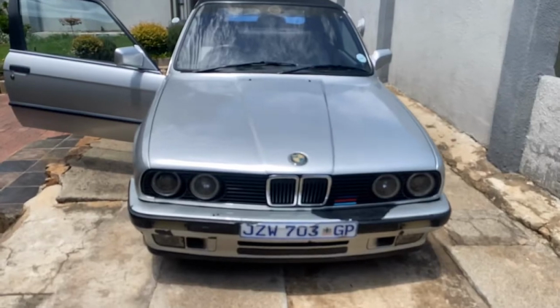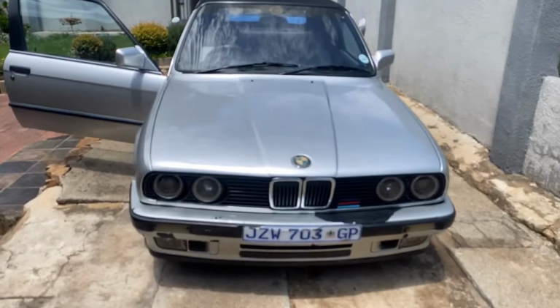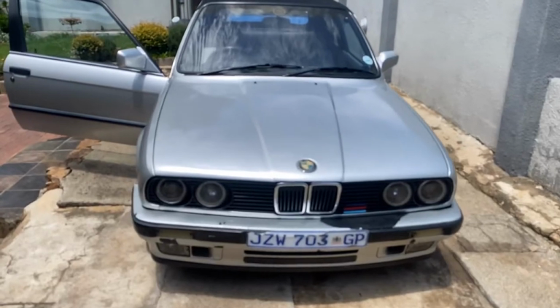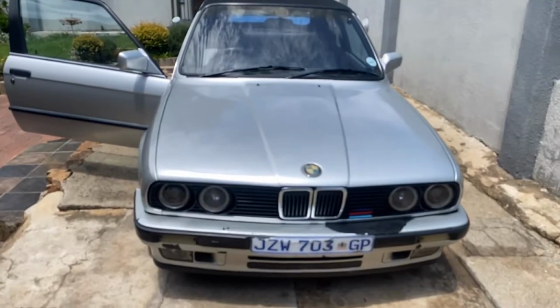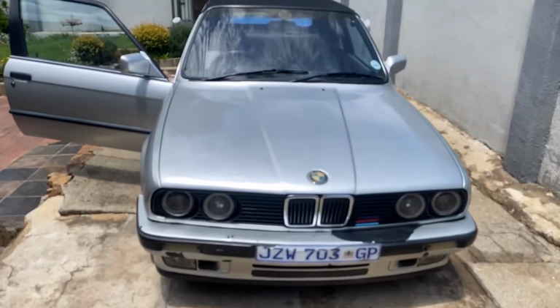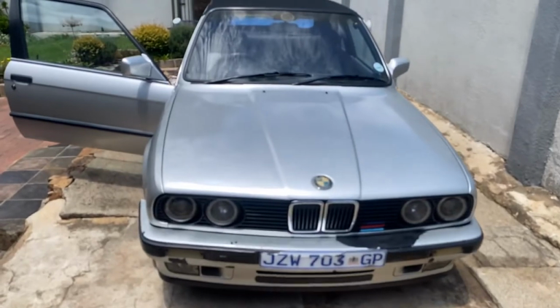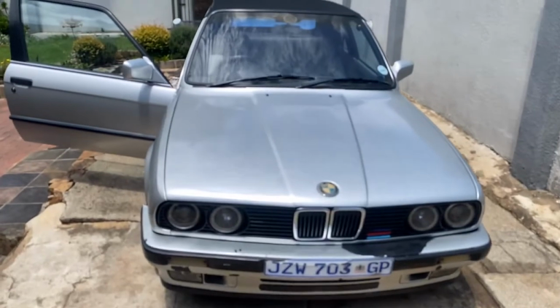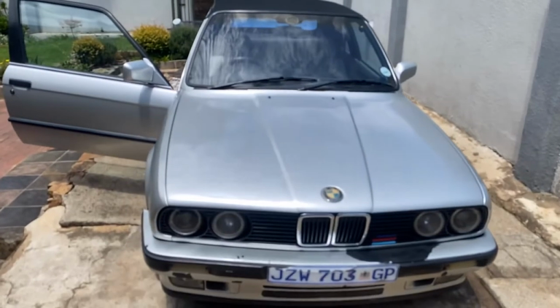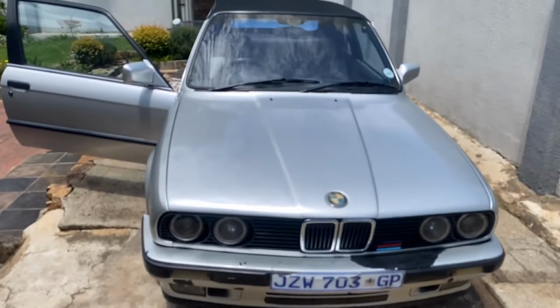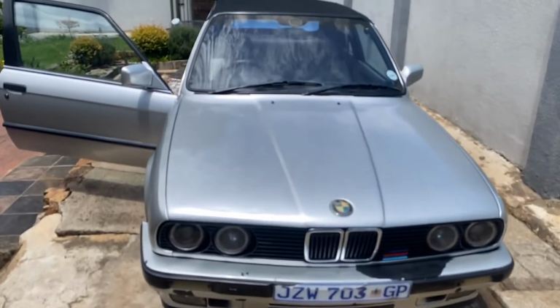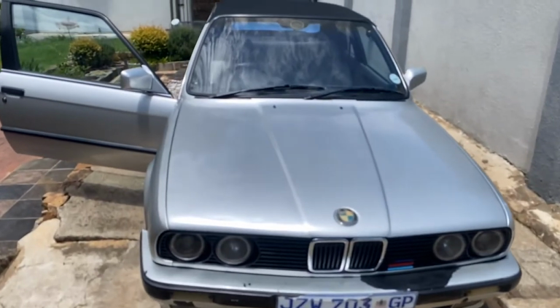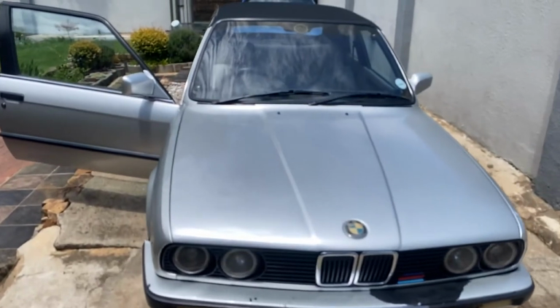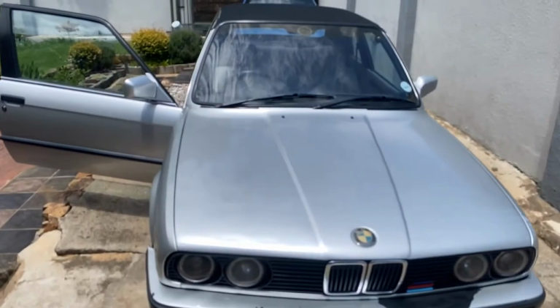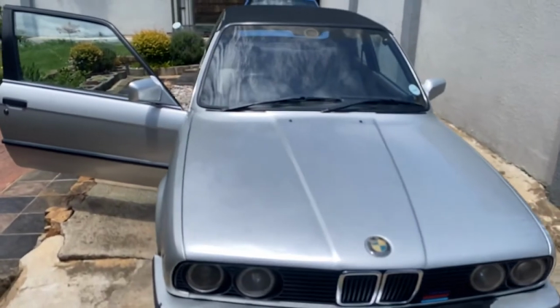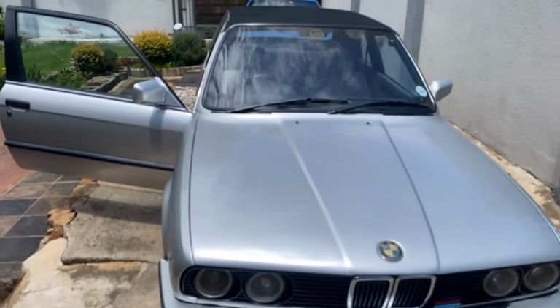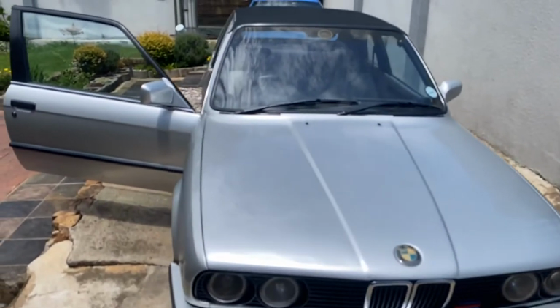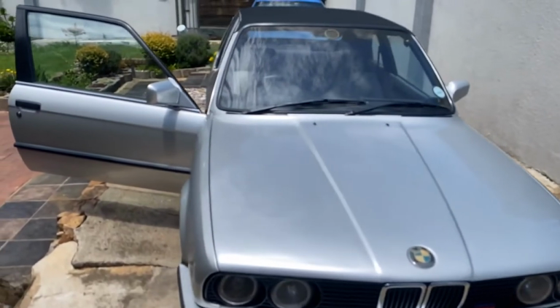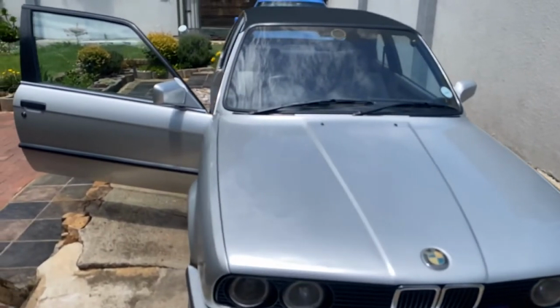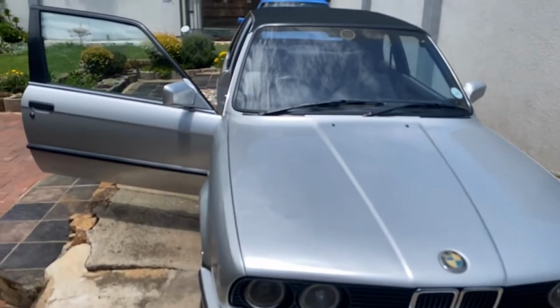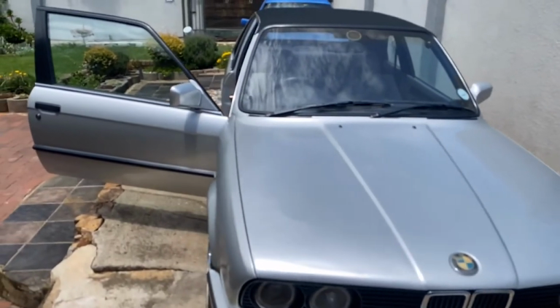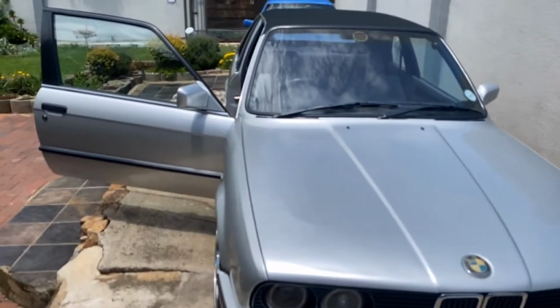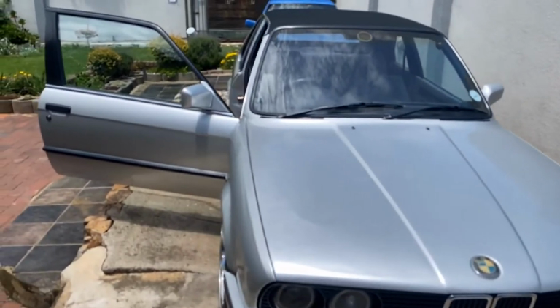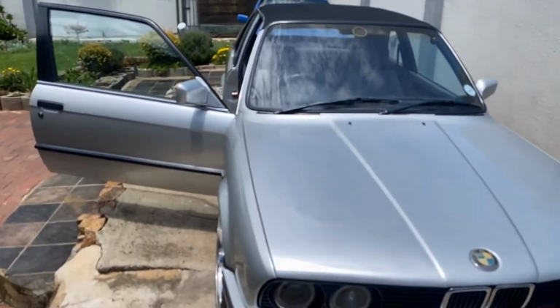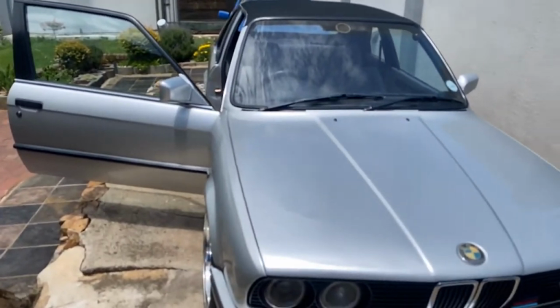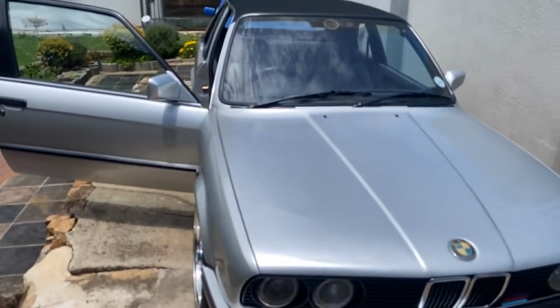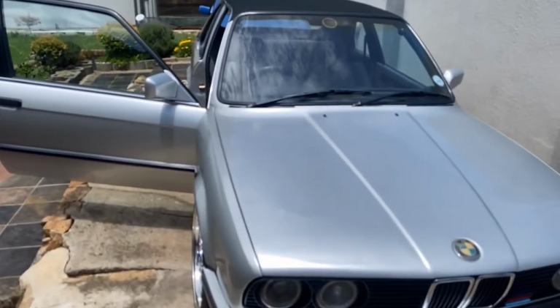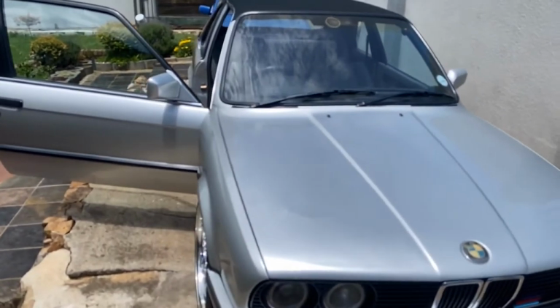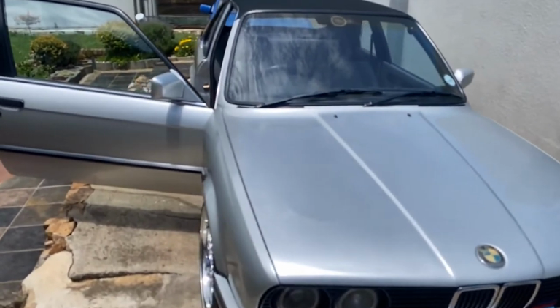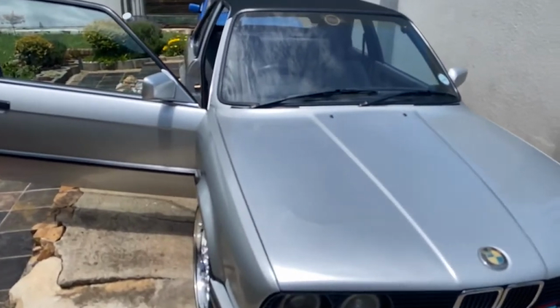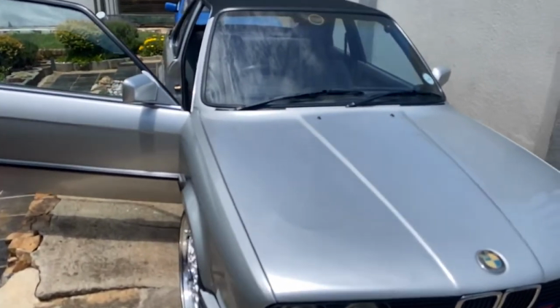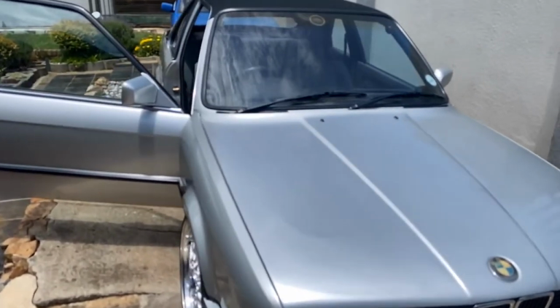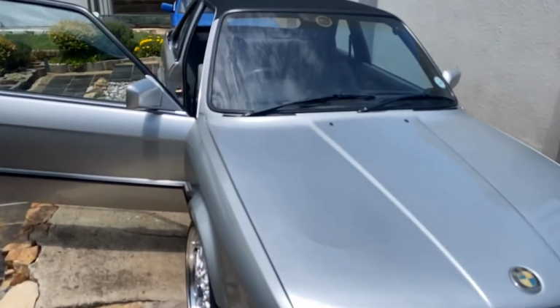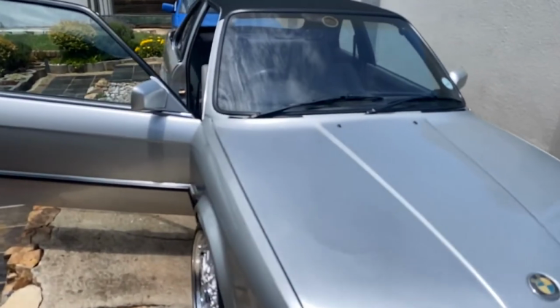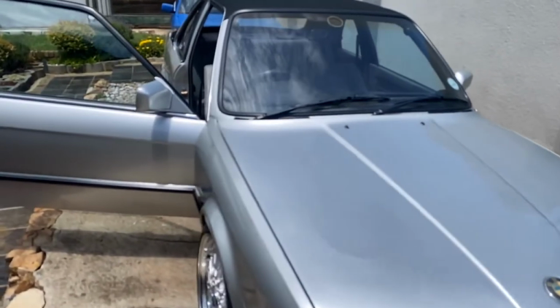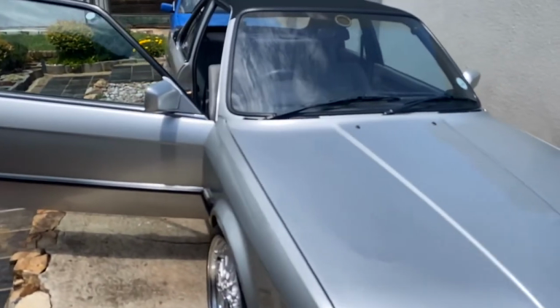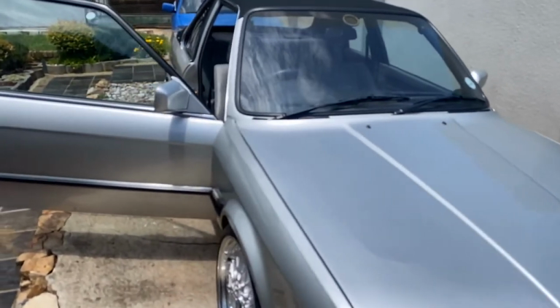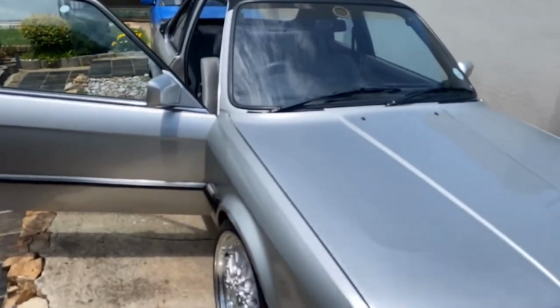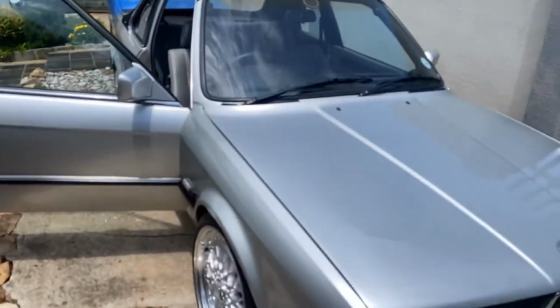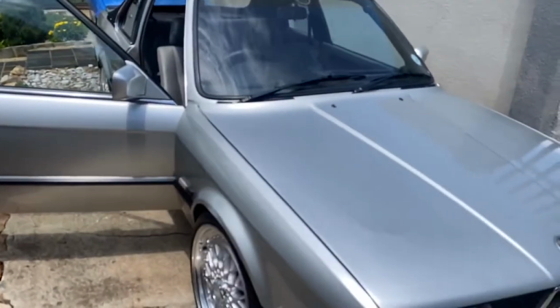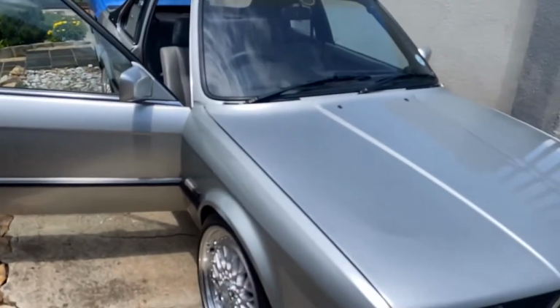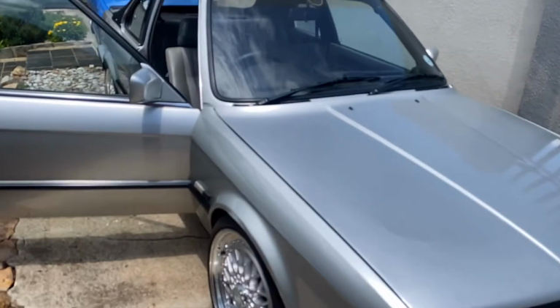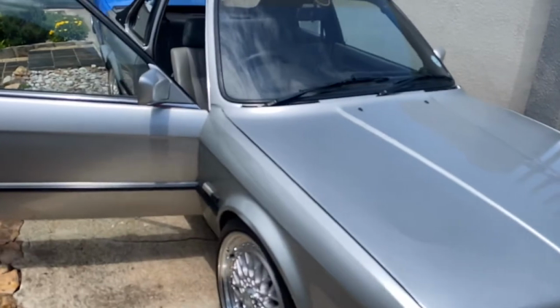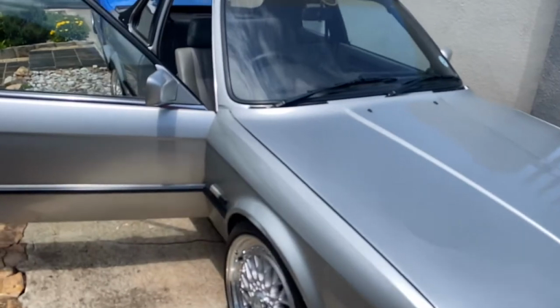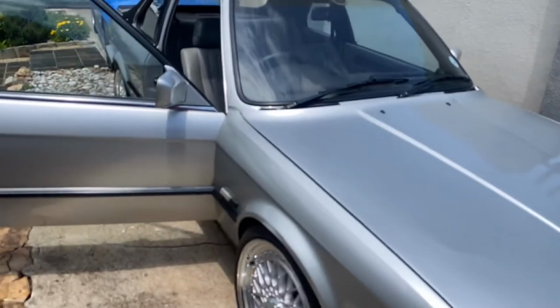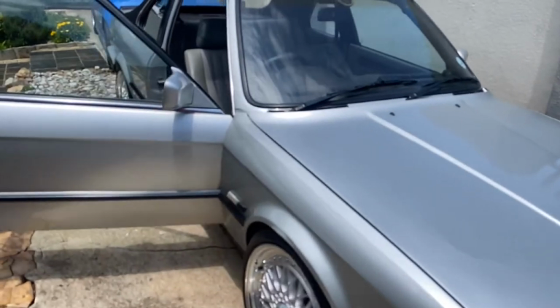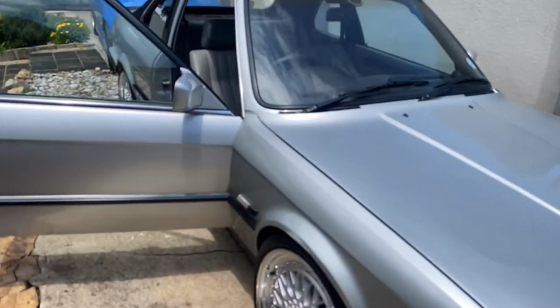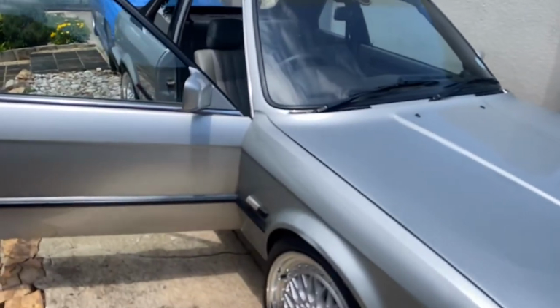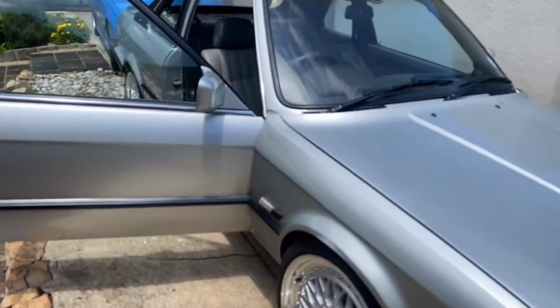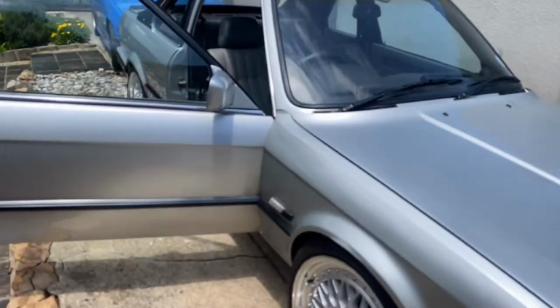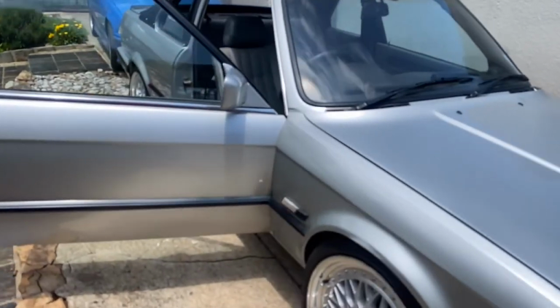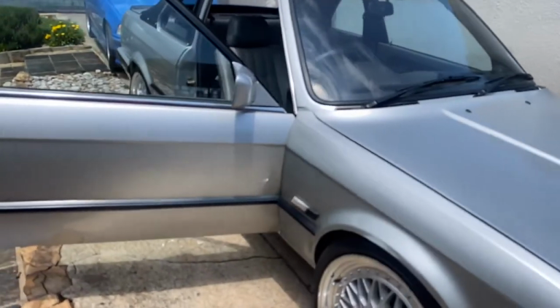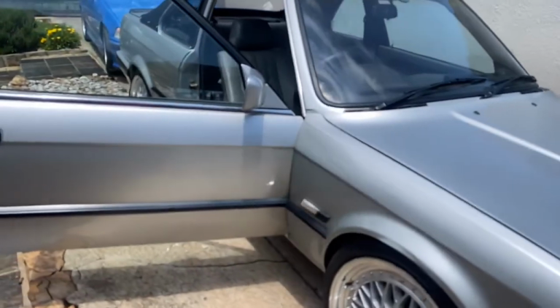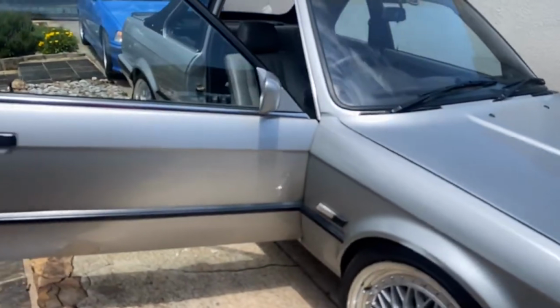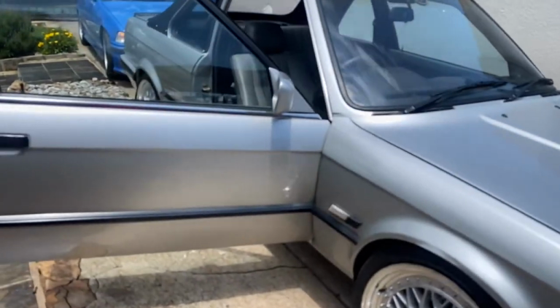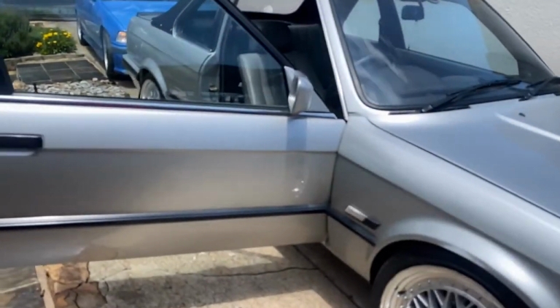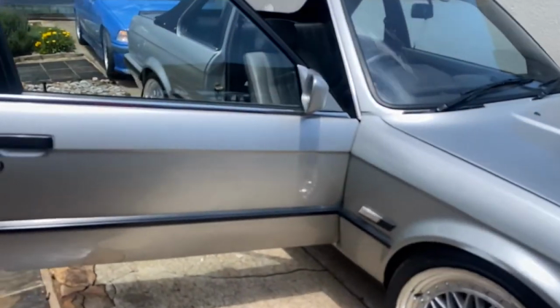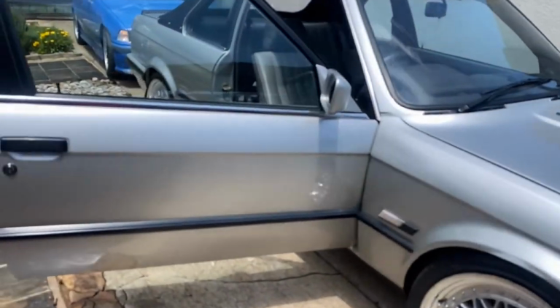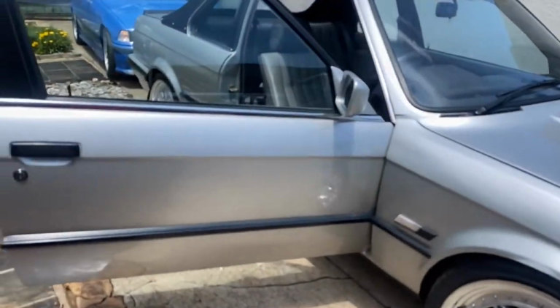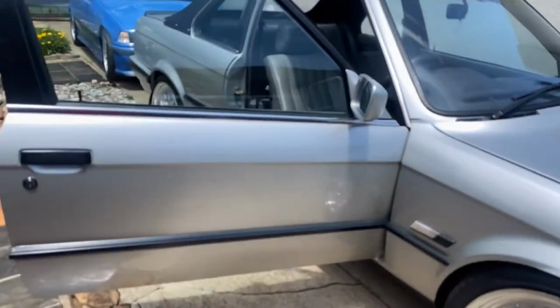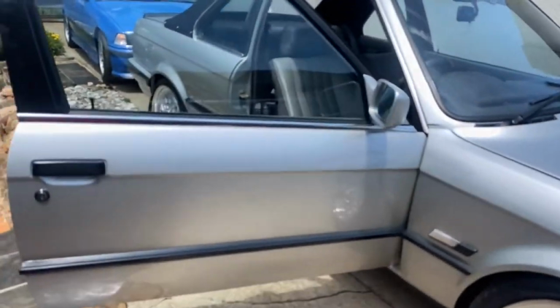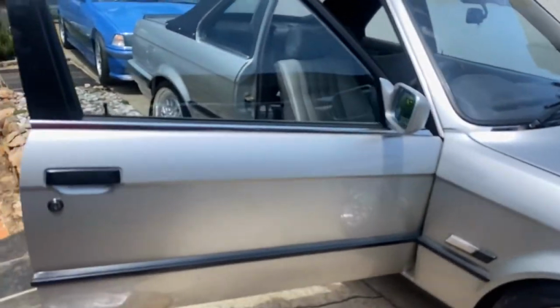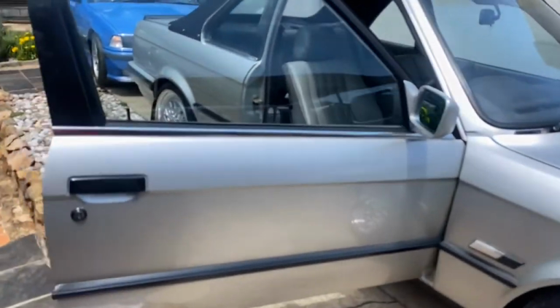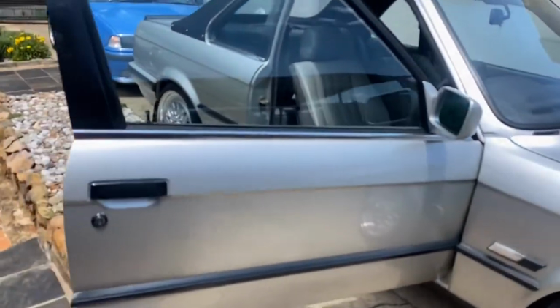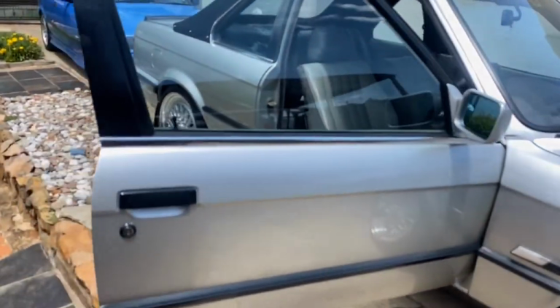Welcome everyone to another episode of Walkie's Auto Detailing. Today we'll be working on this beautiful BMW E30 cabriolet.